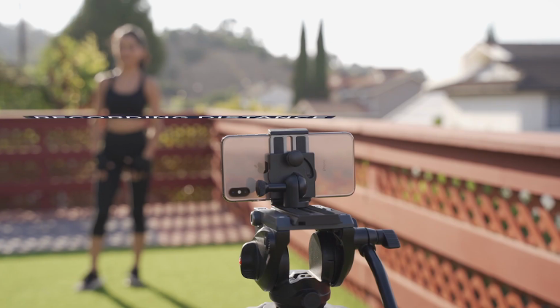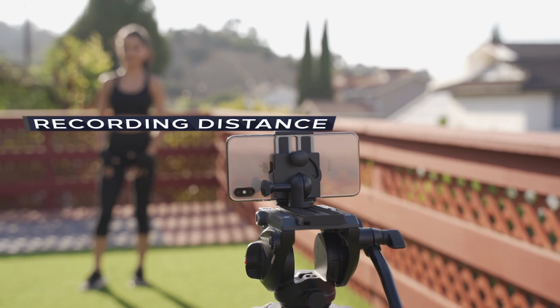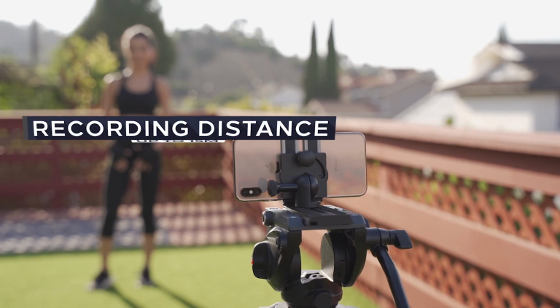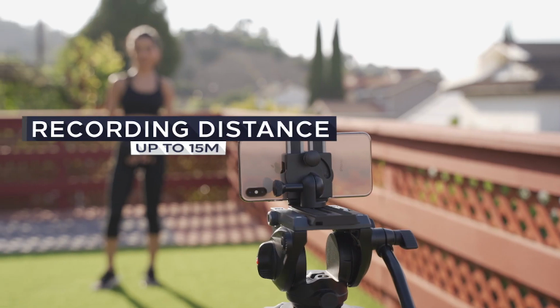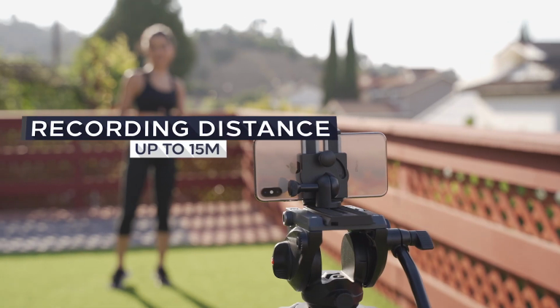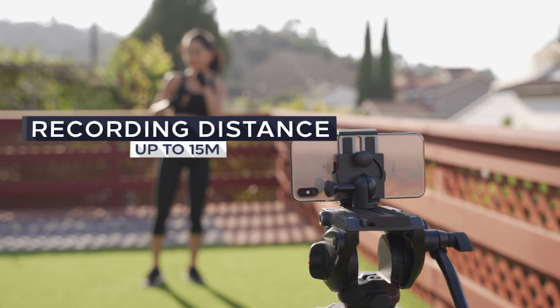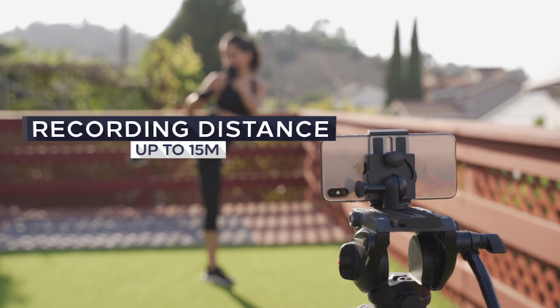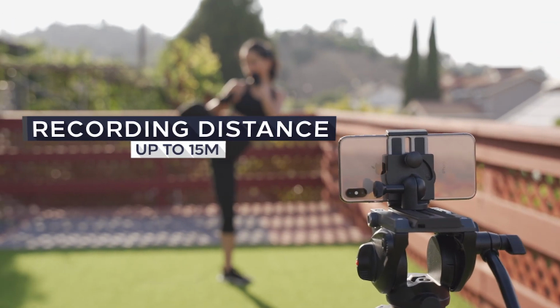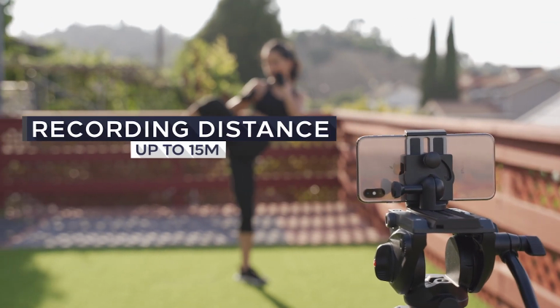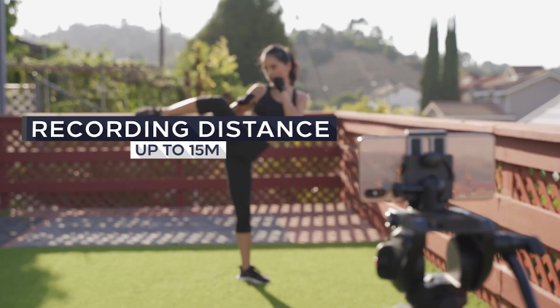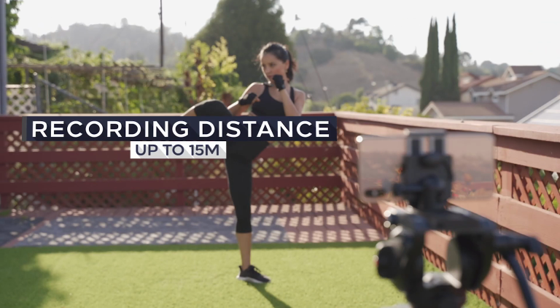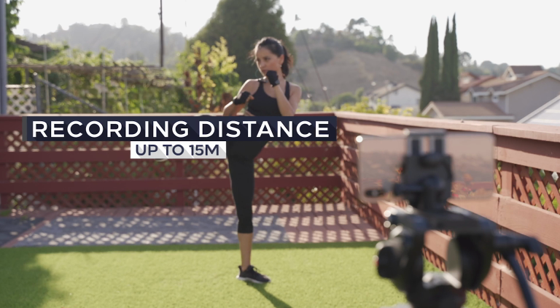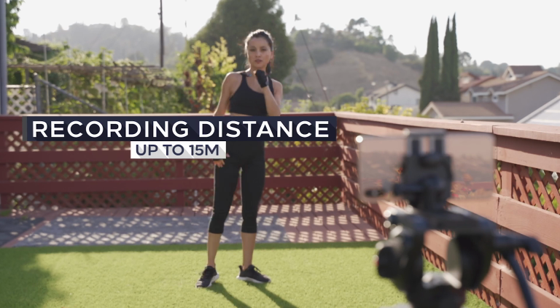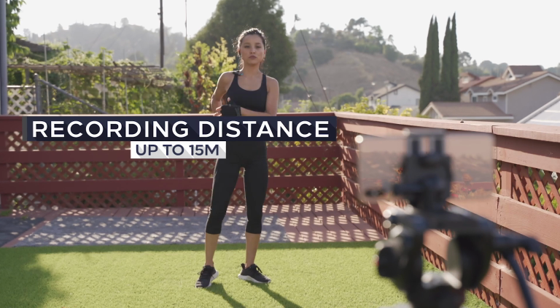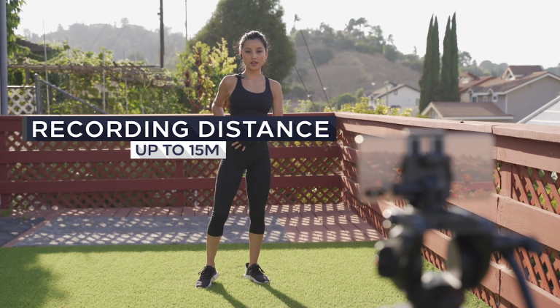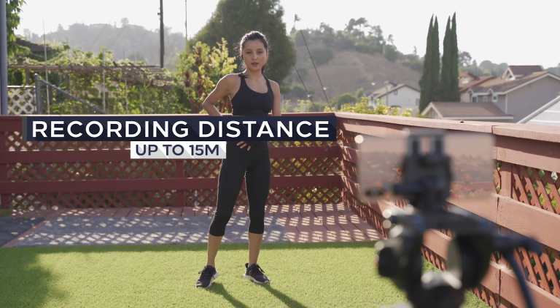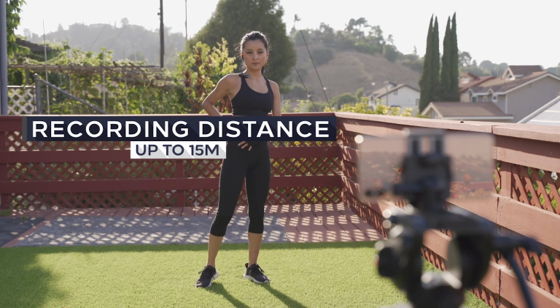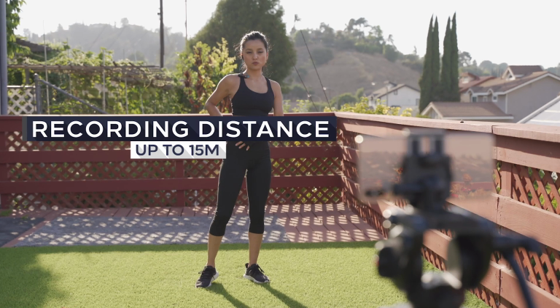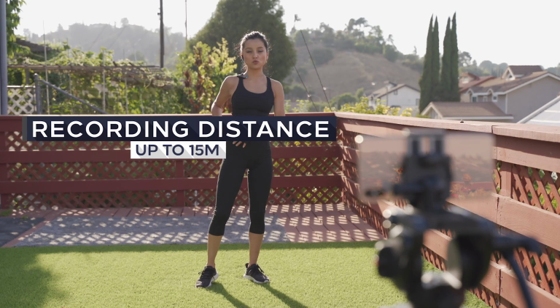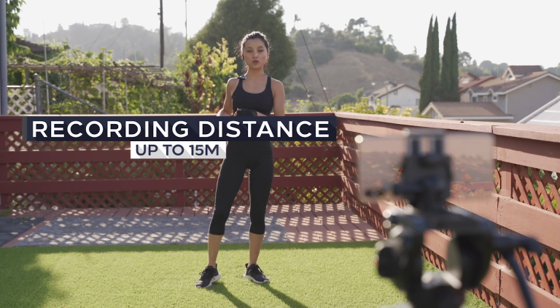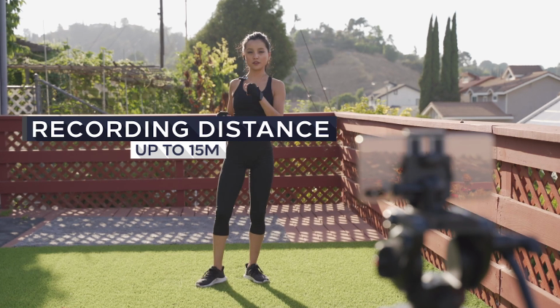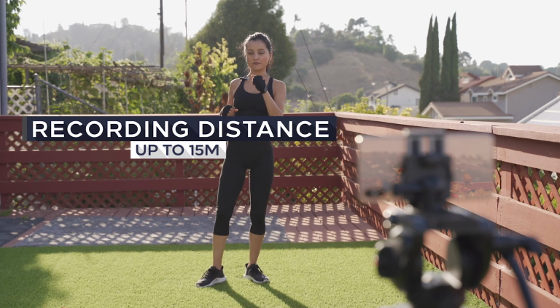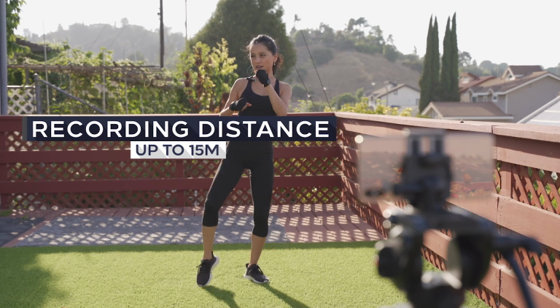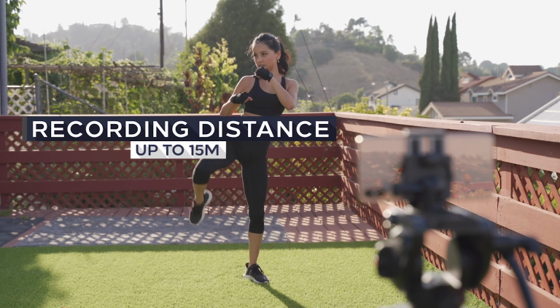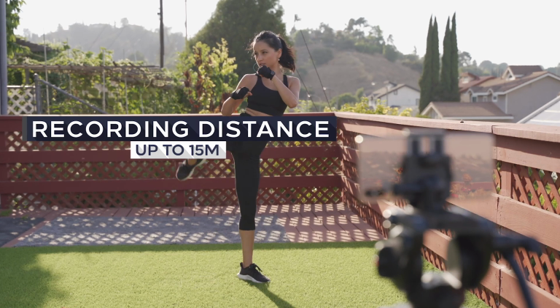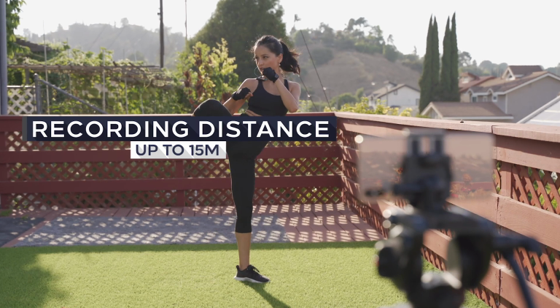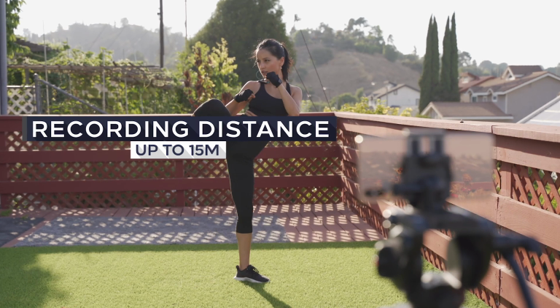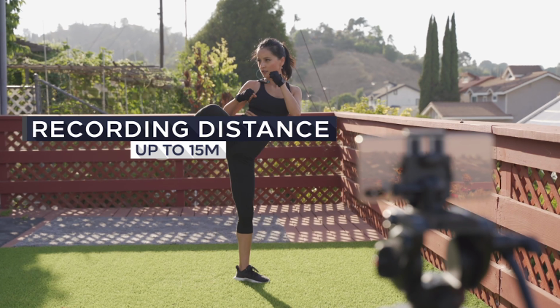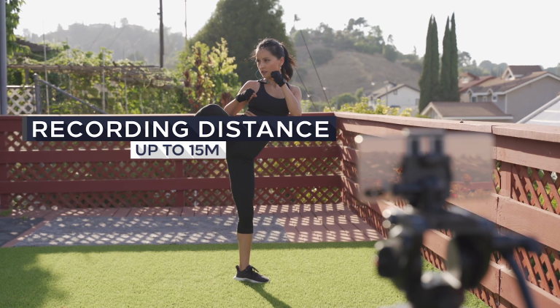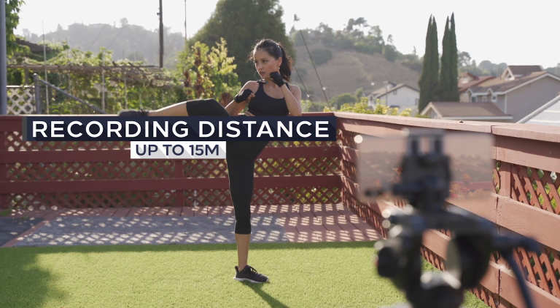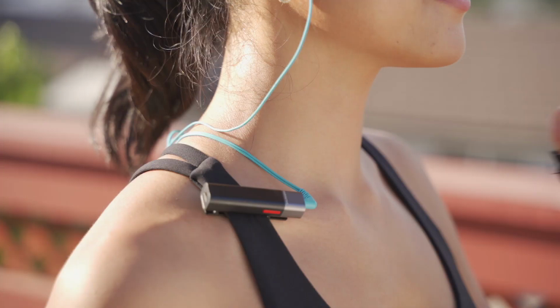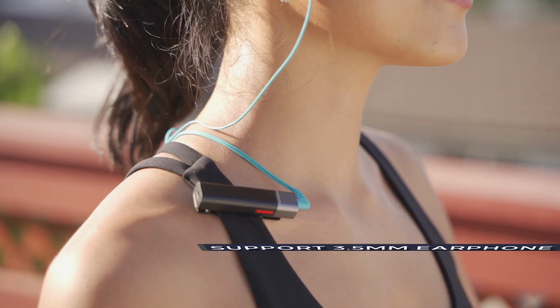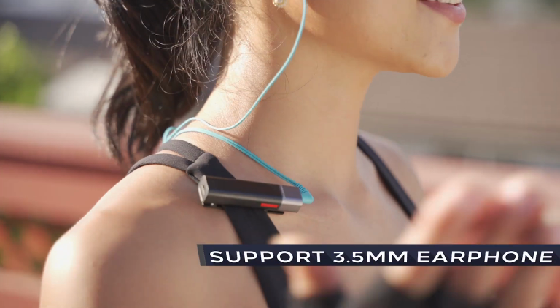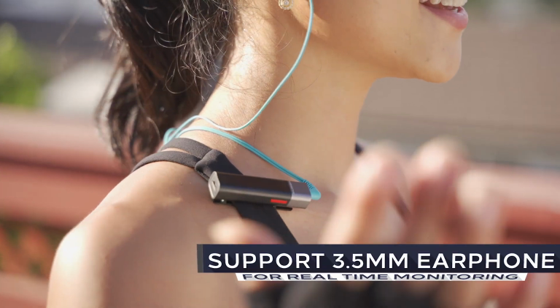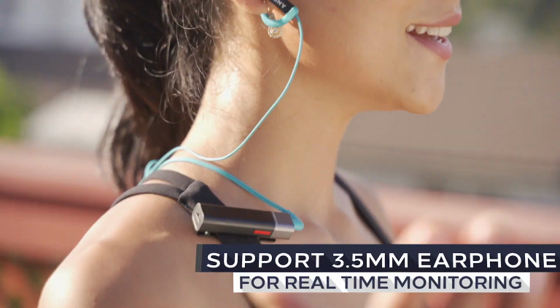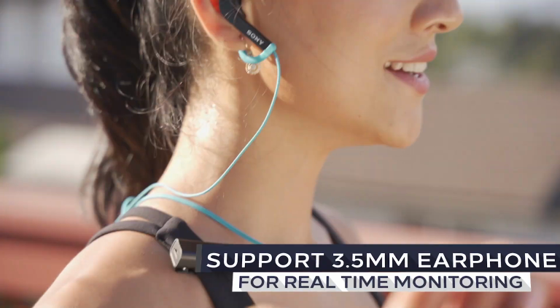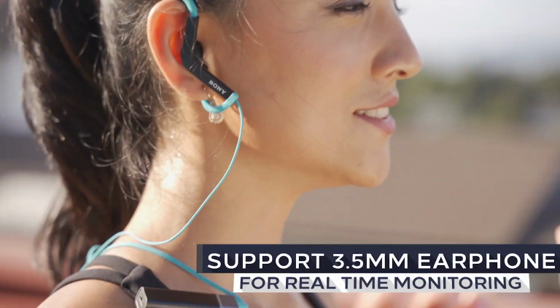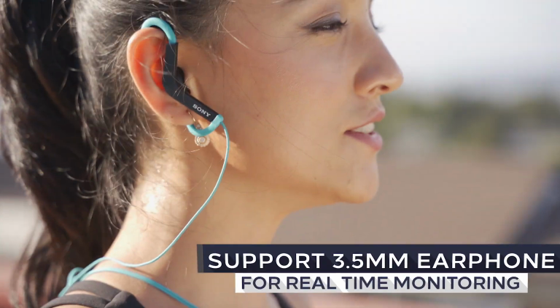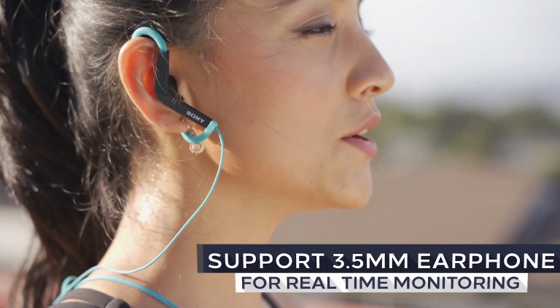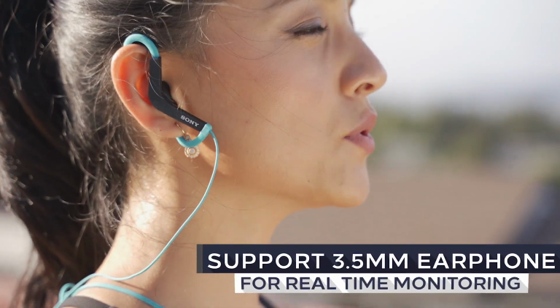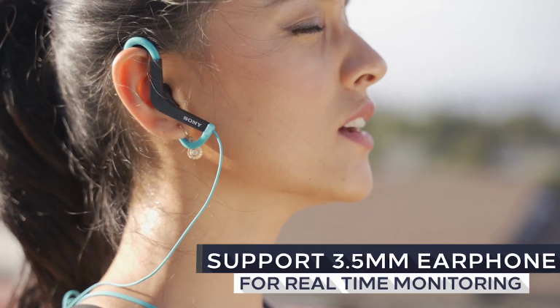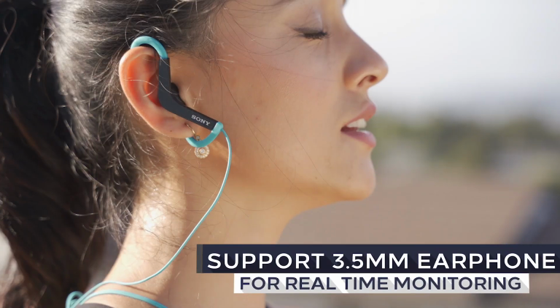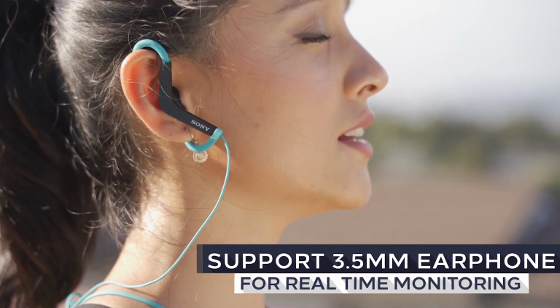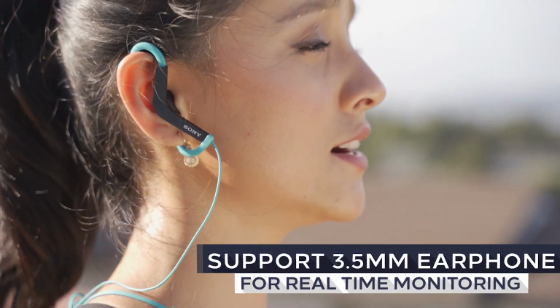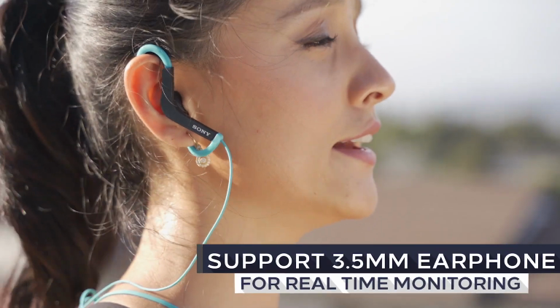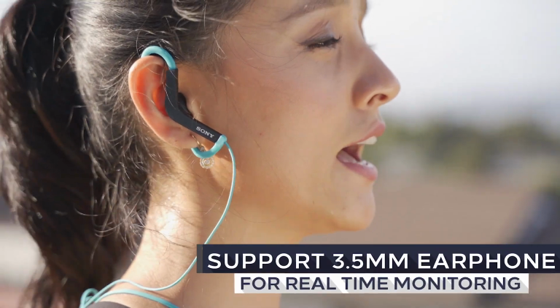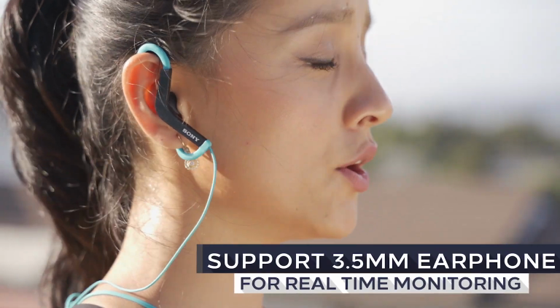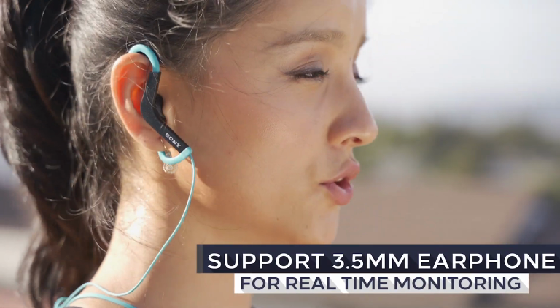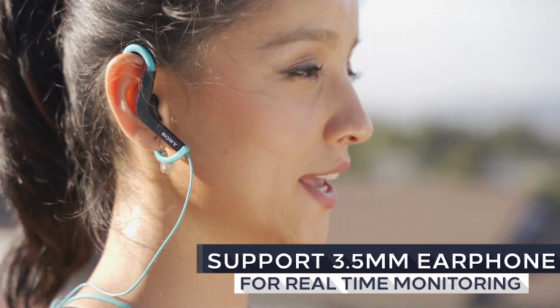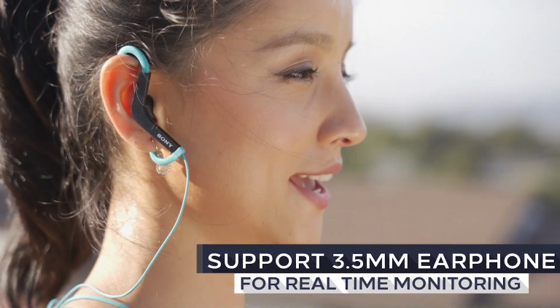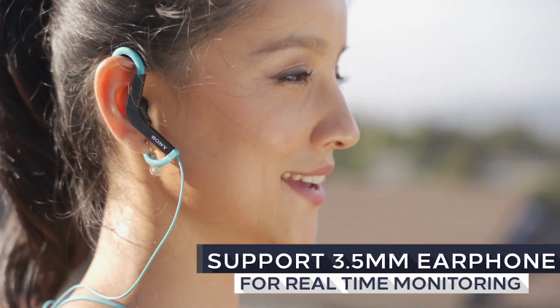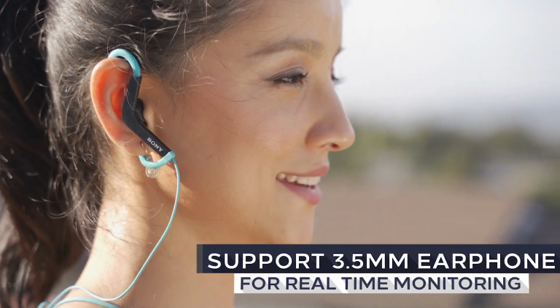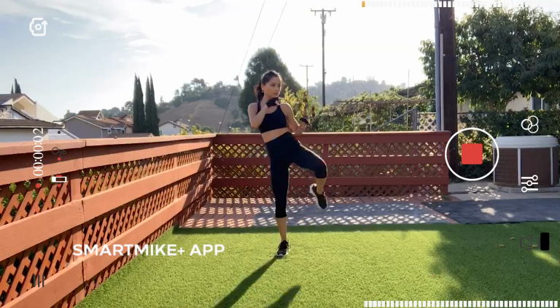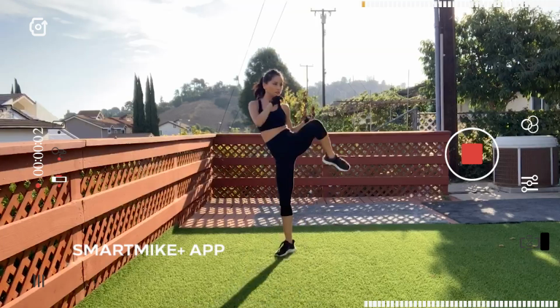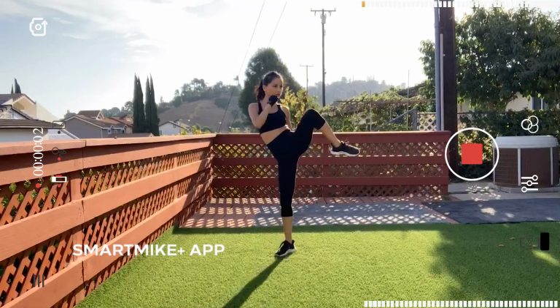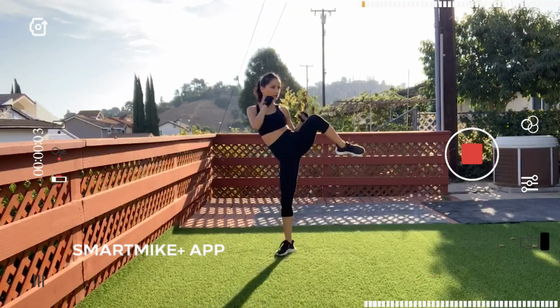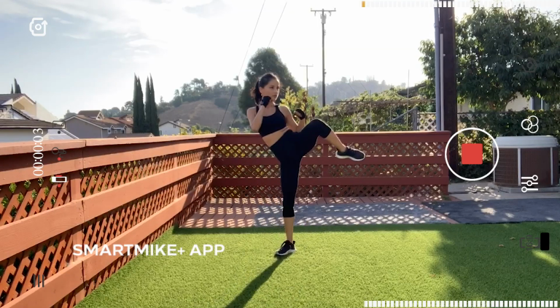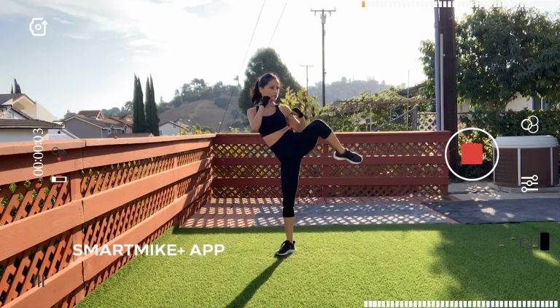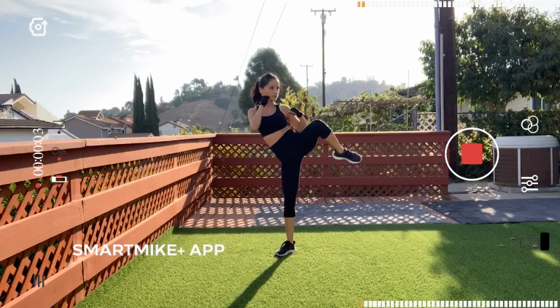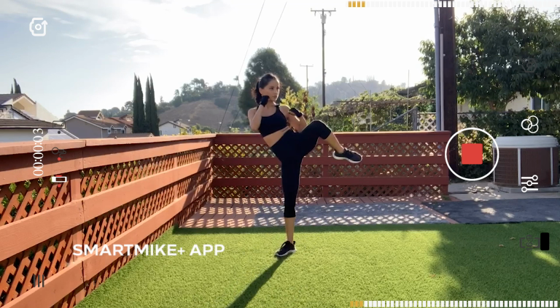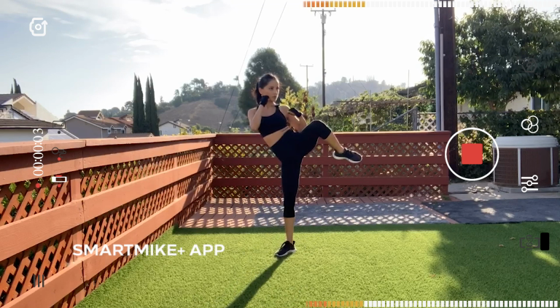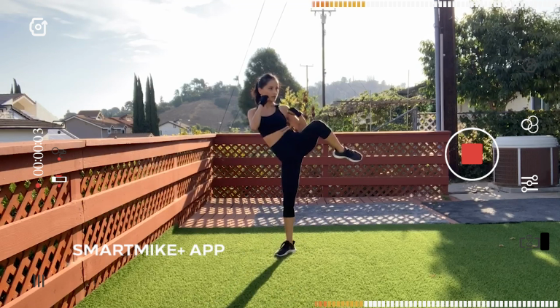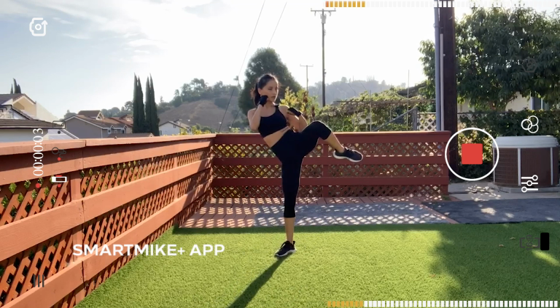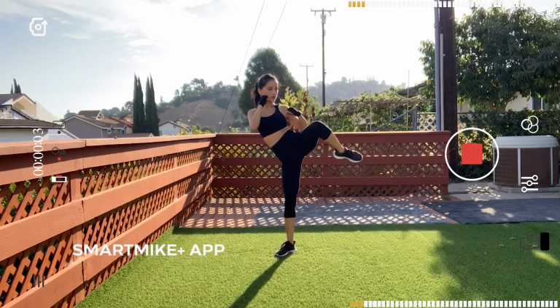The signal can even reach as far as 15 meters away. It supports real-time monitoring via a 3.5 mm headphone jack.